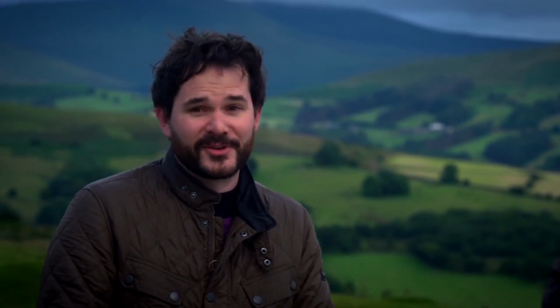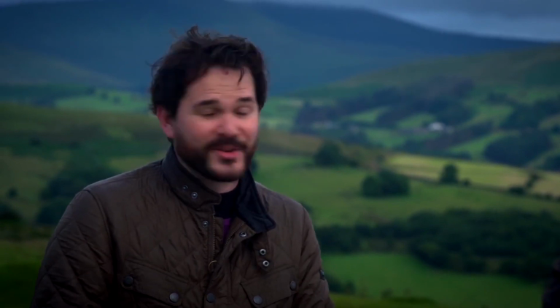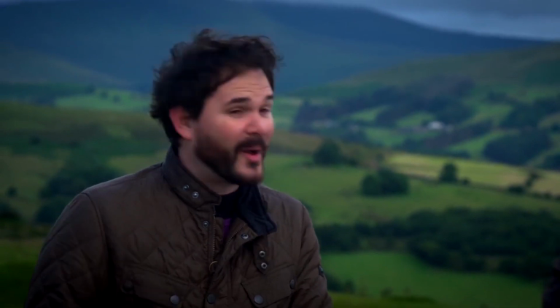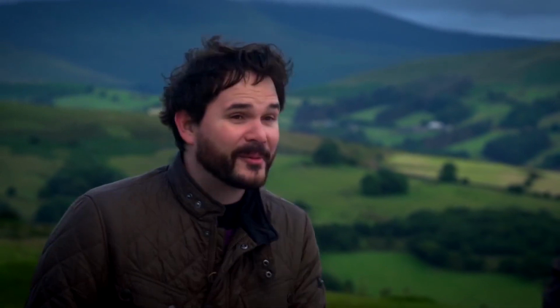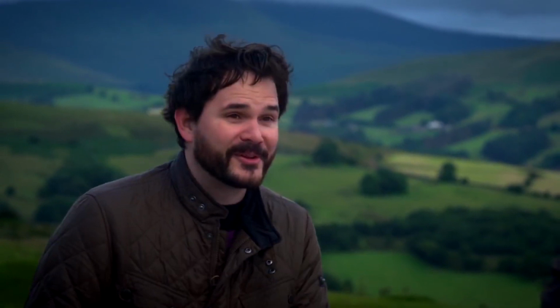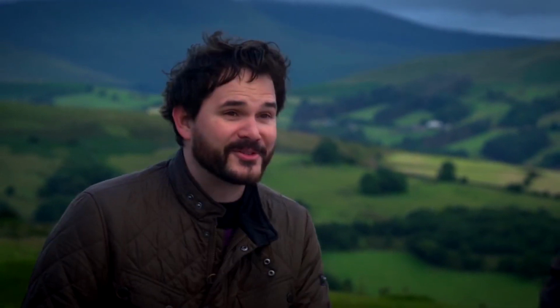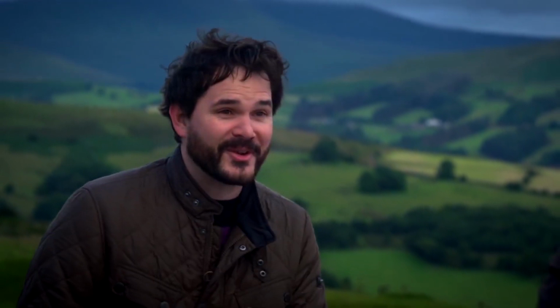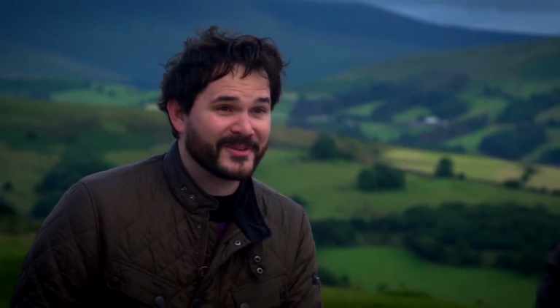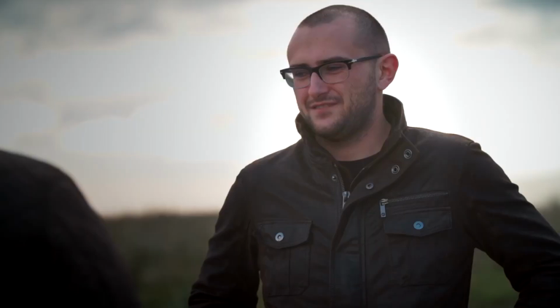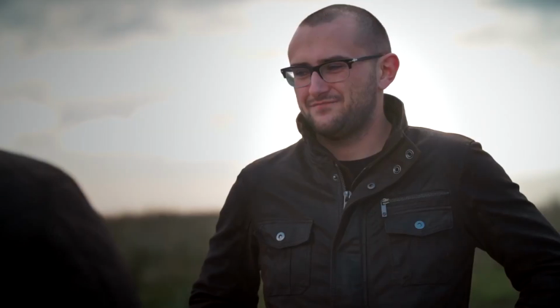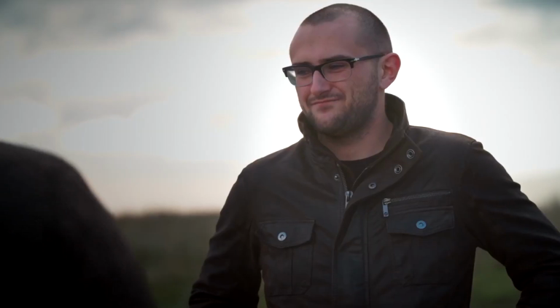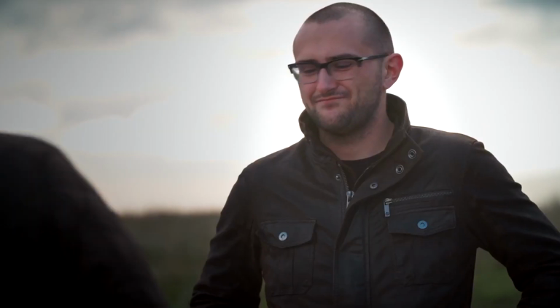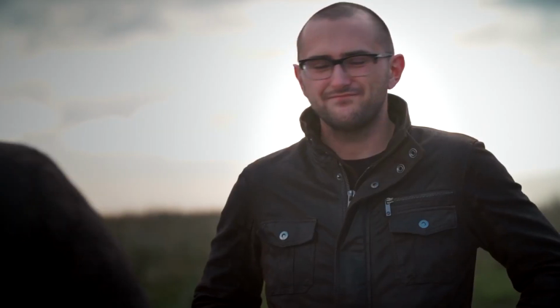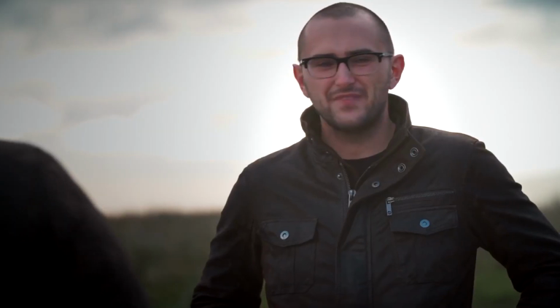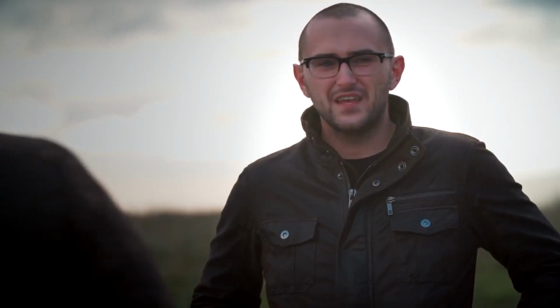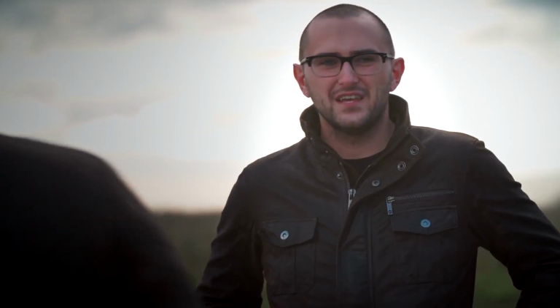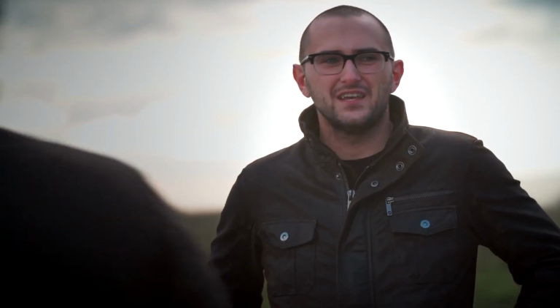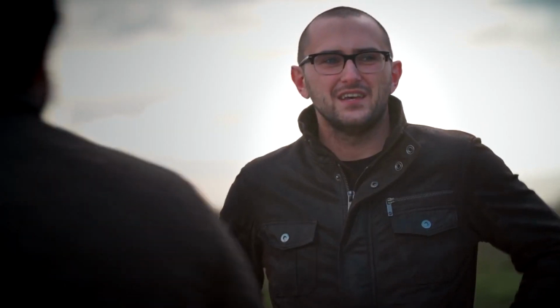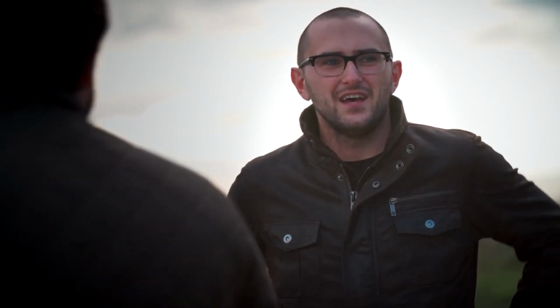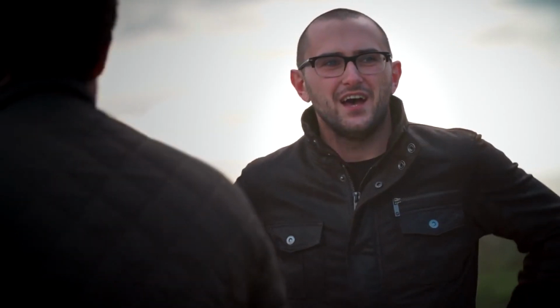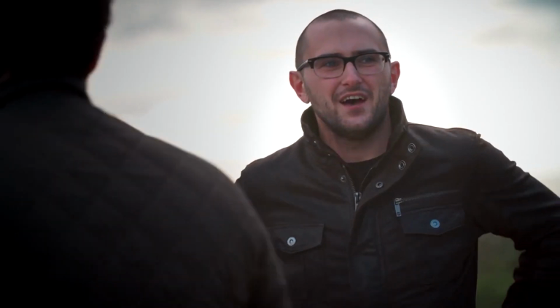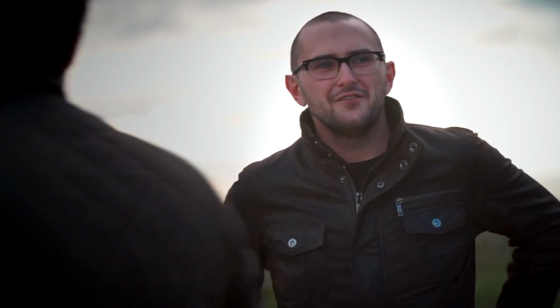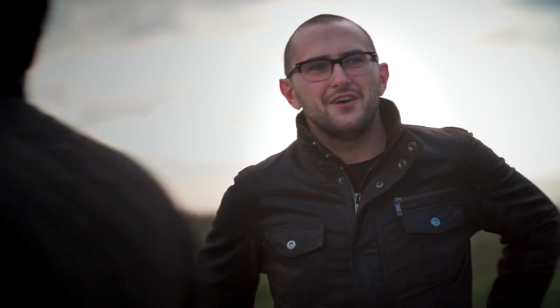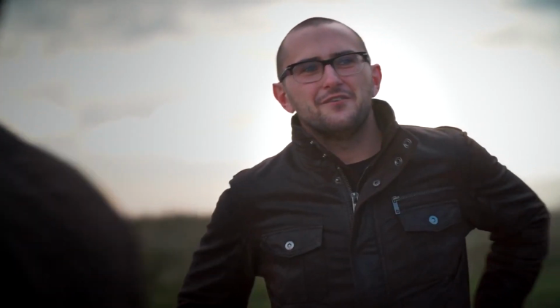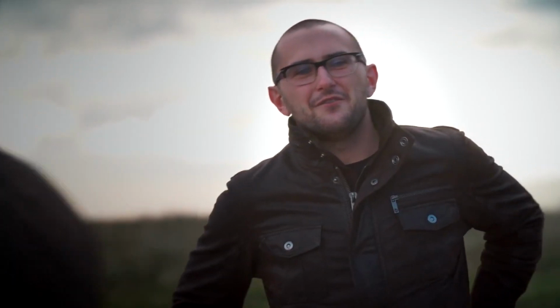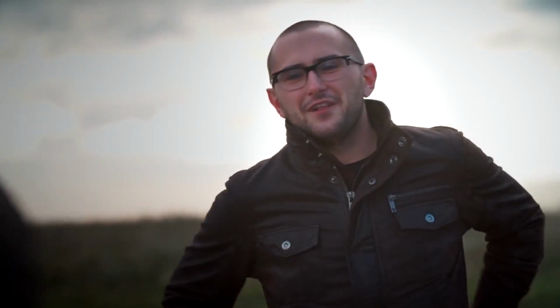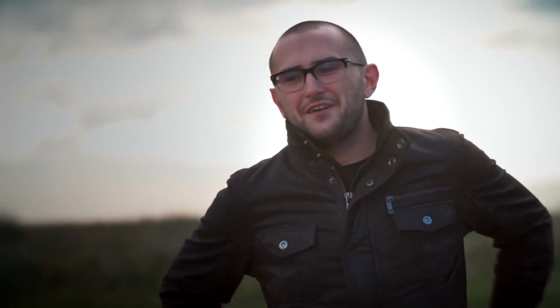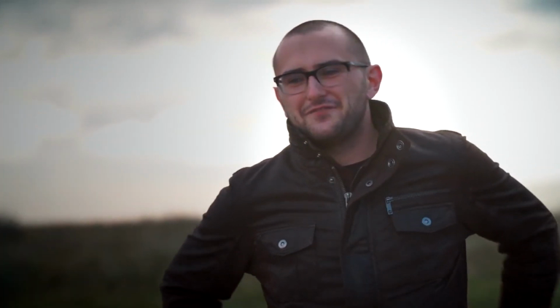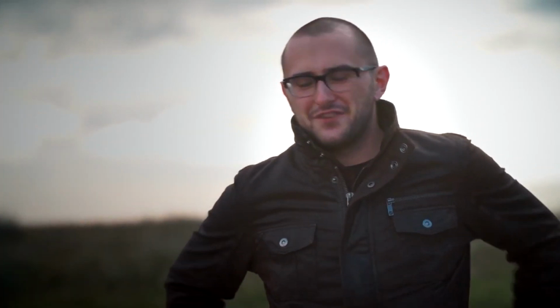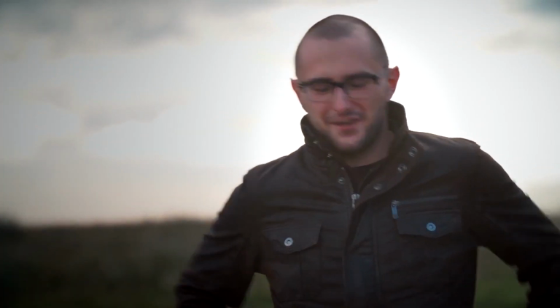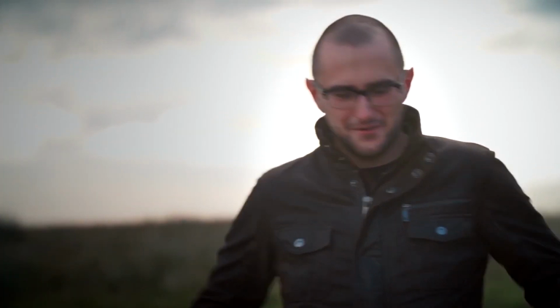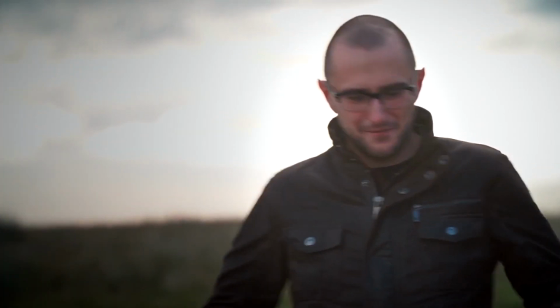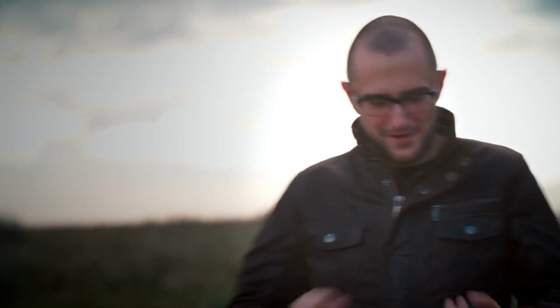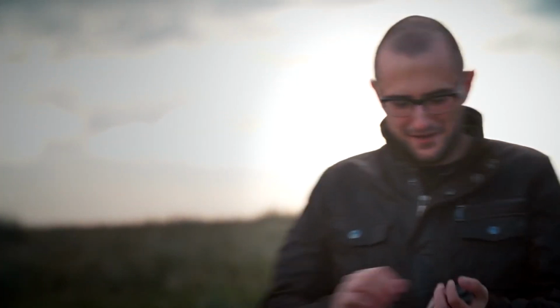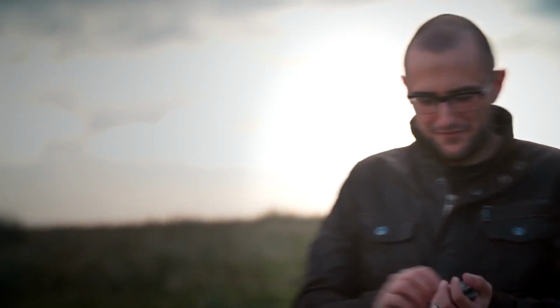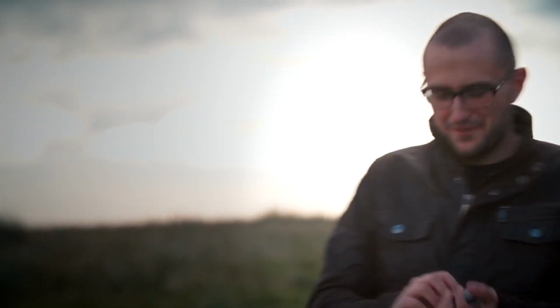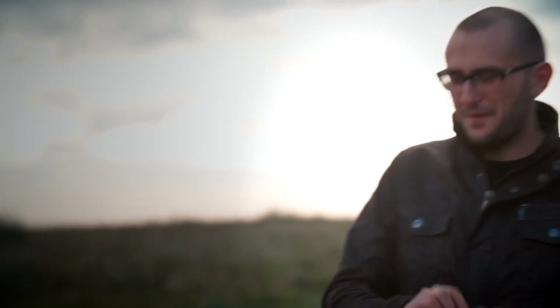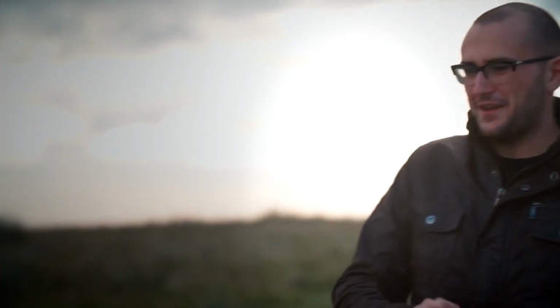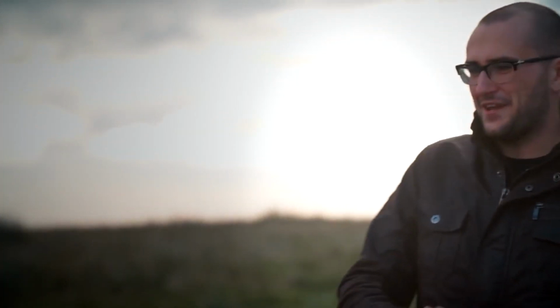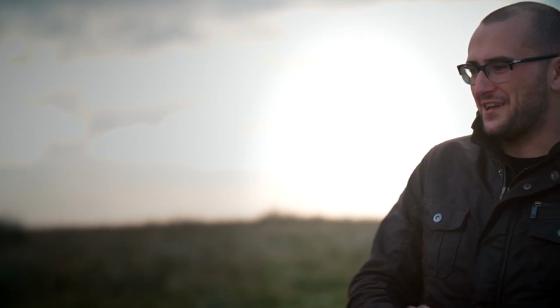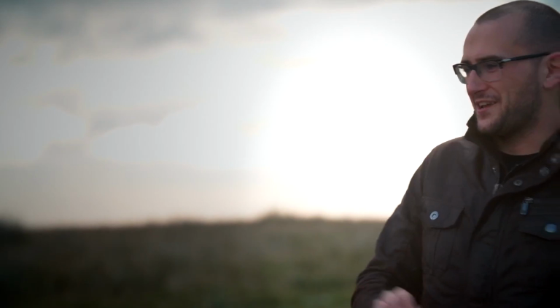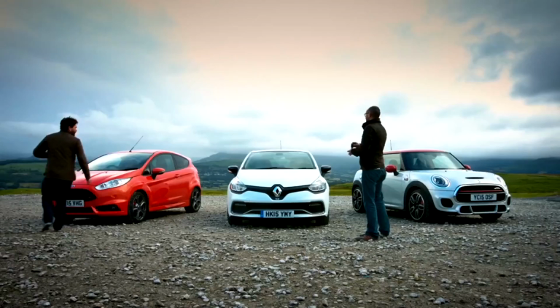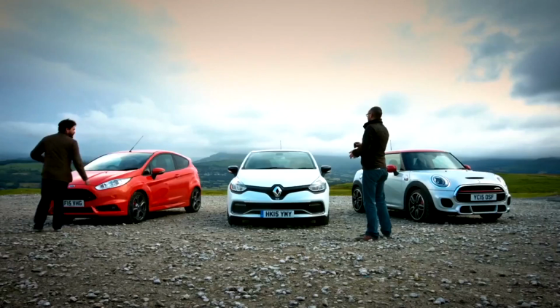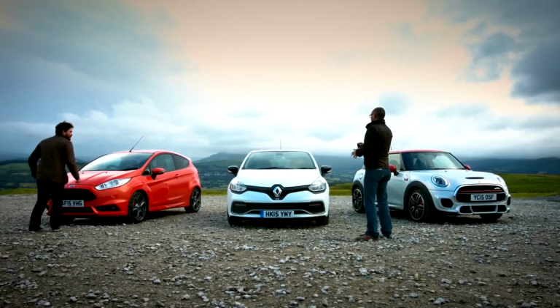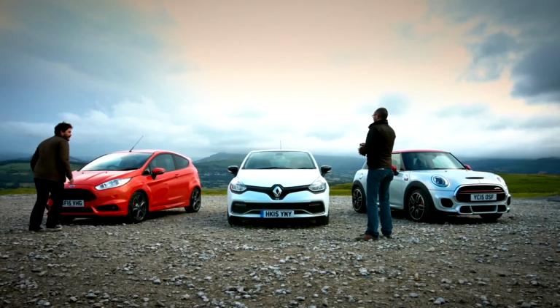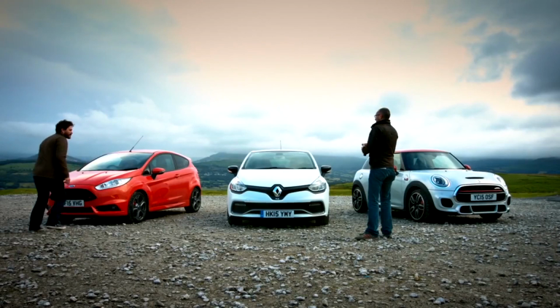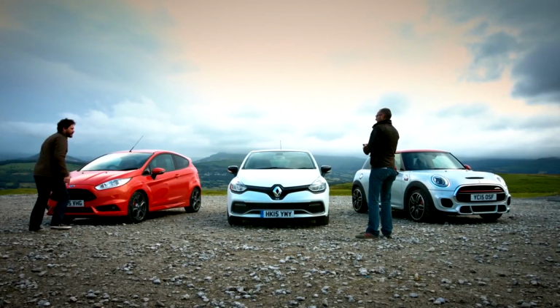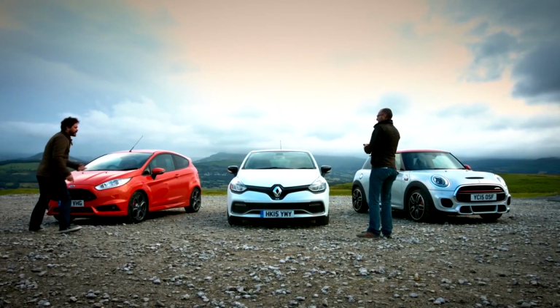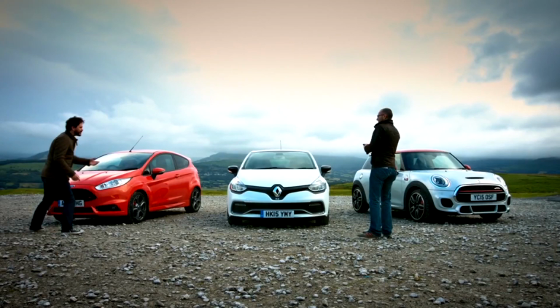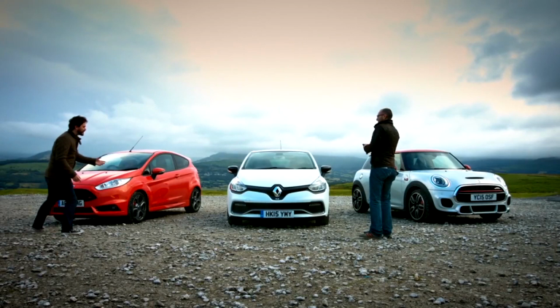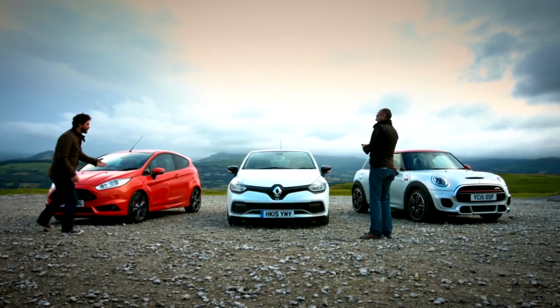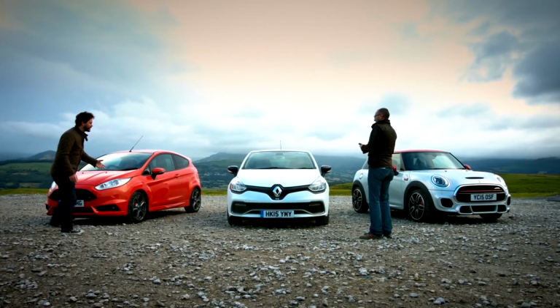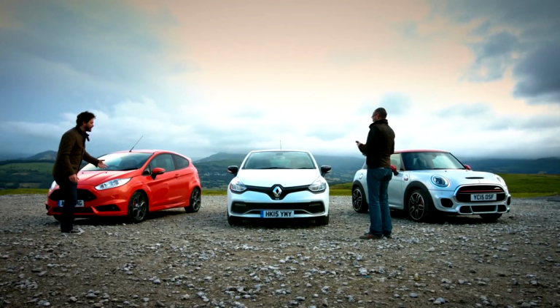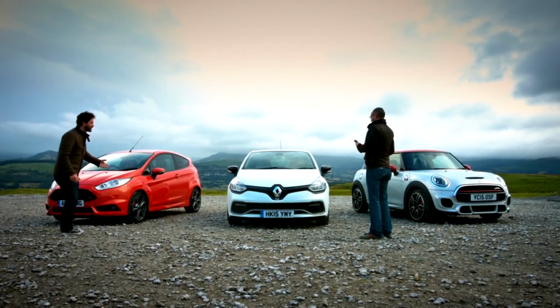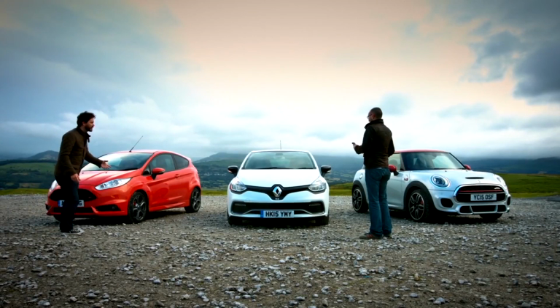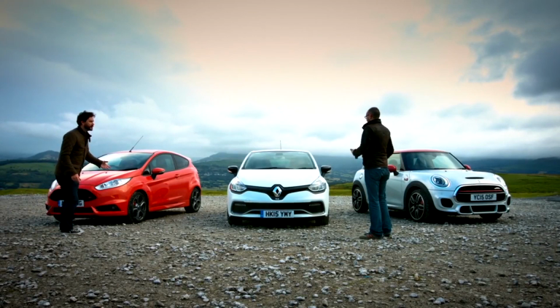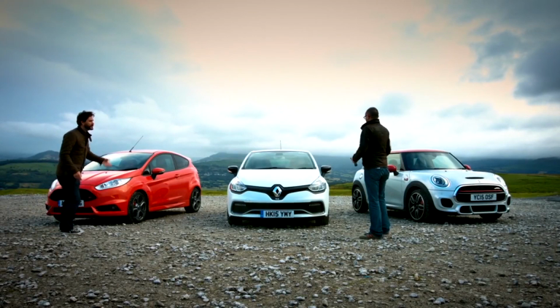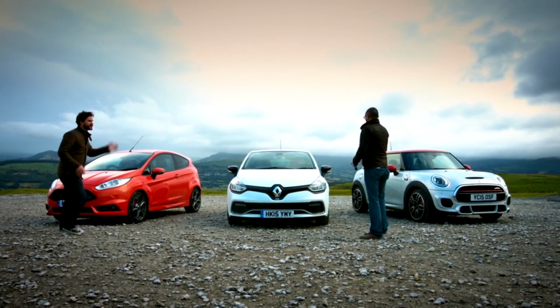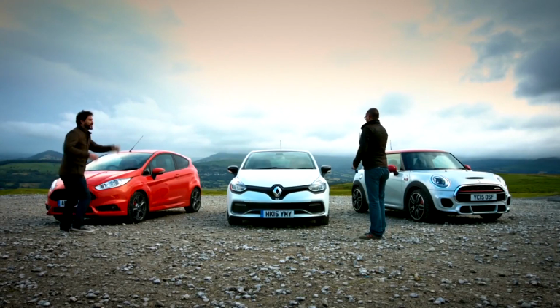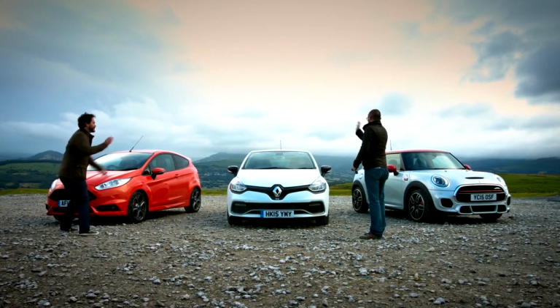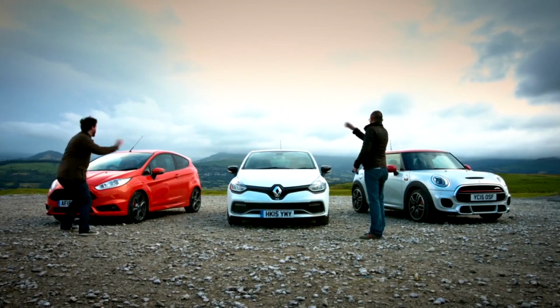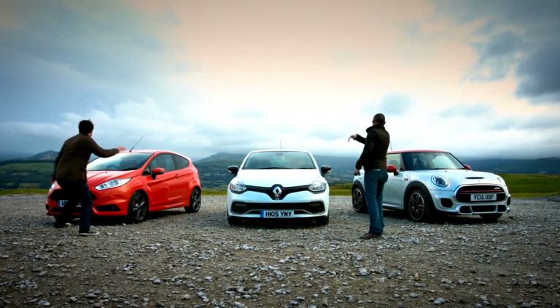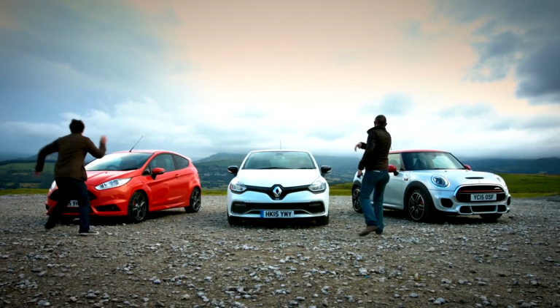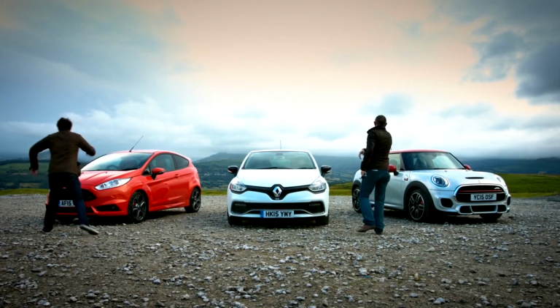Alex keeps the Fiesta keys and drives it home. Drew has to take the Mini. As for the Renault? Just leave it here.